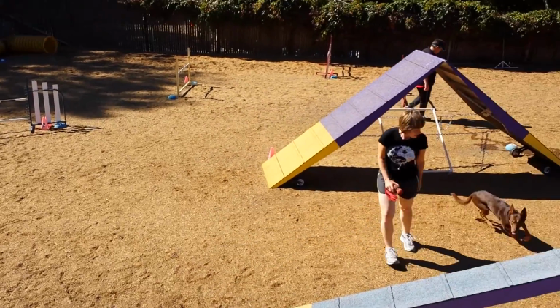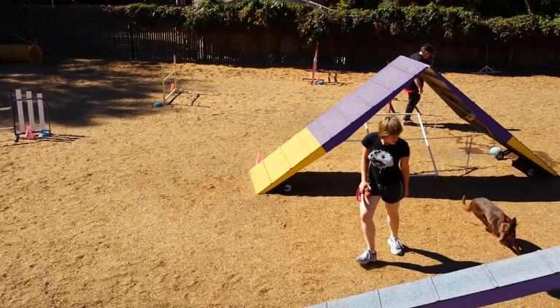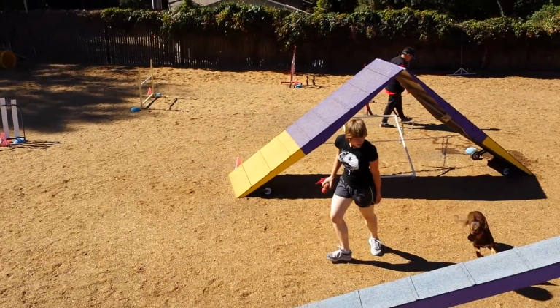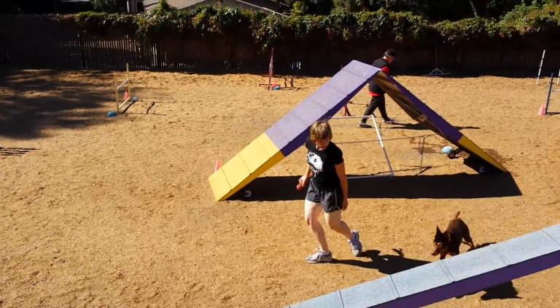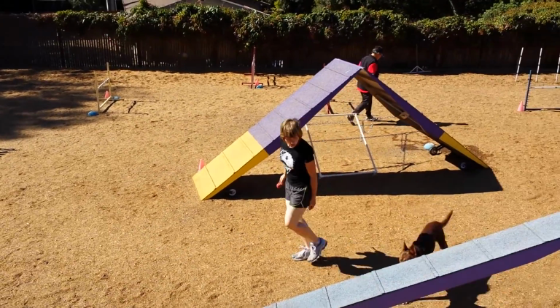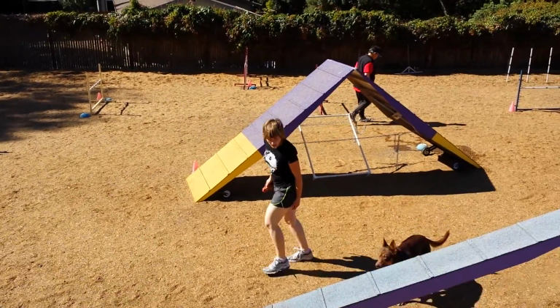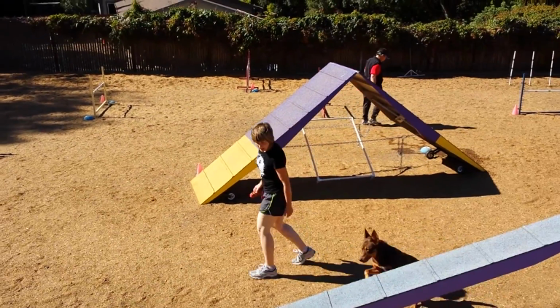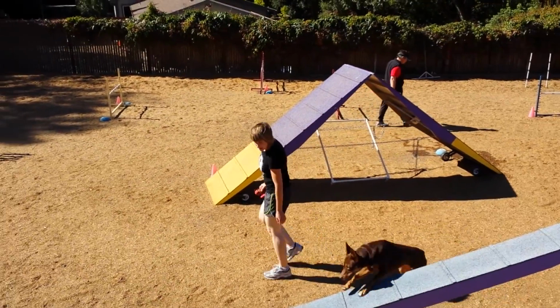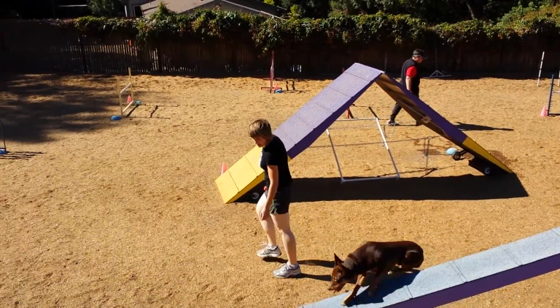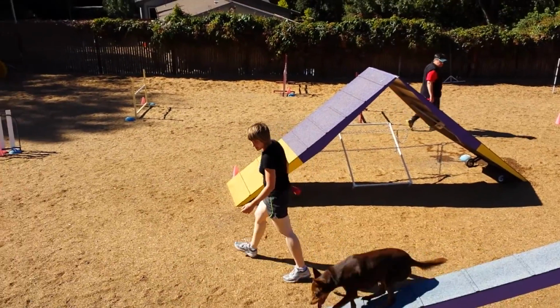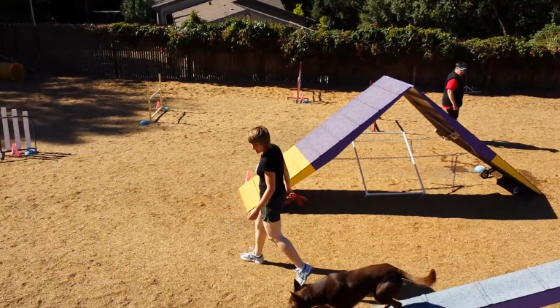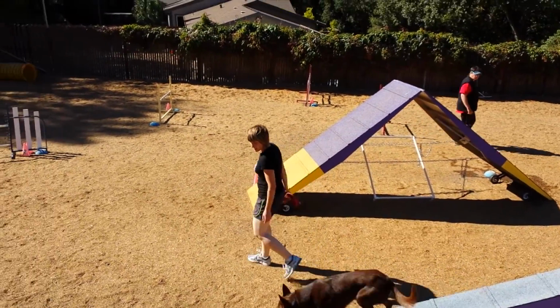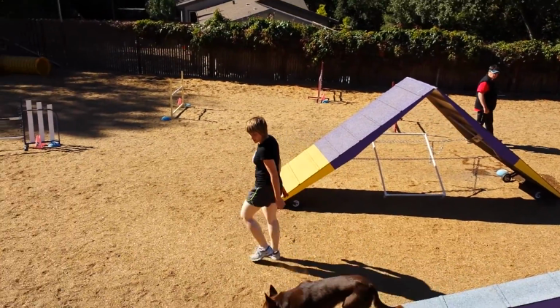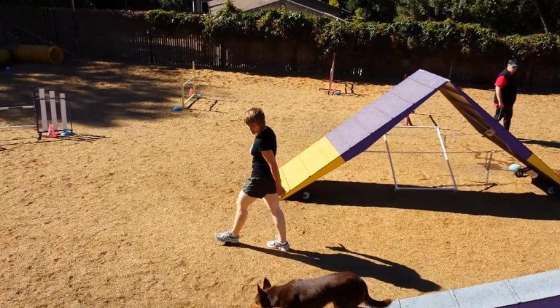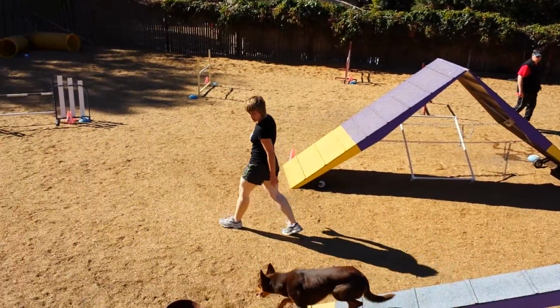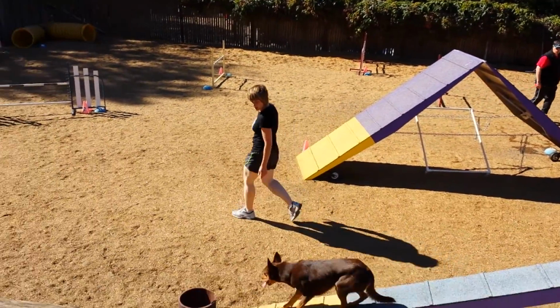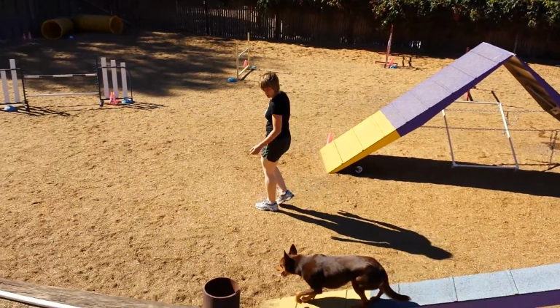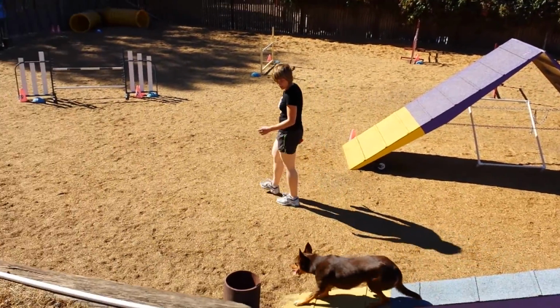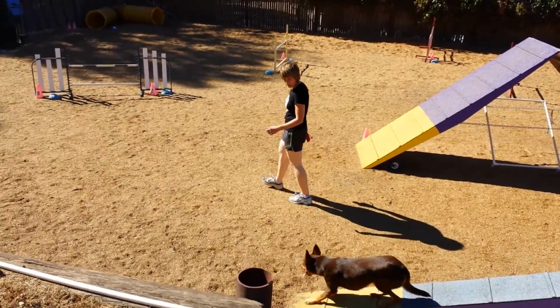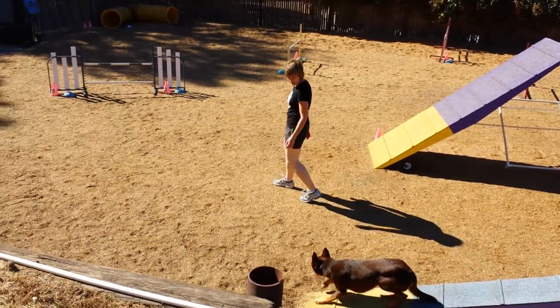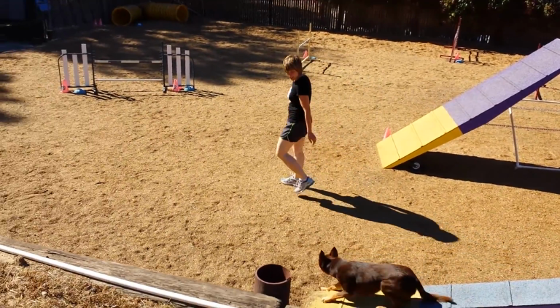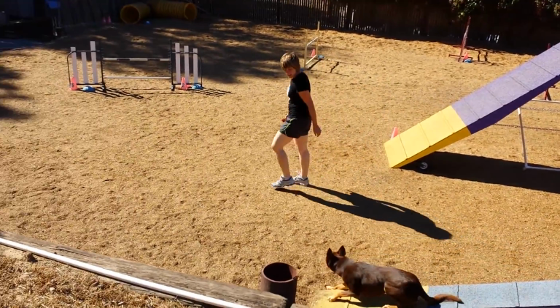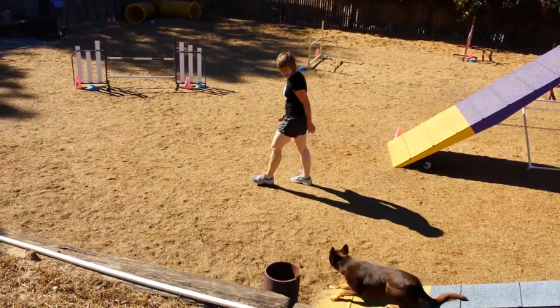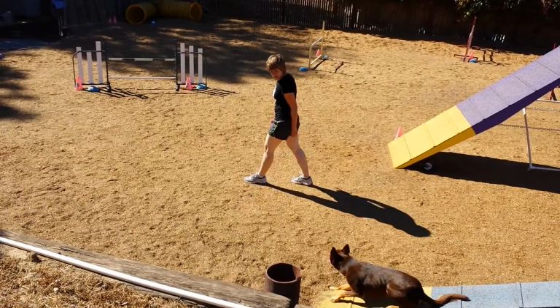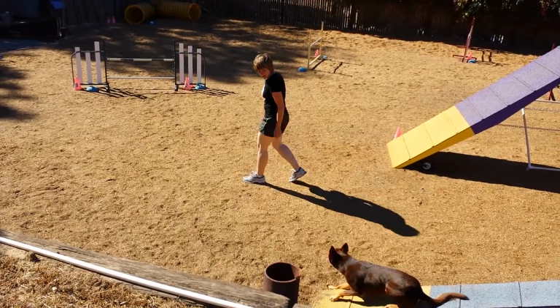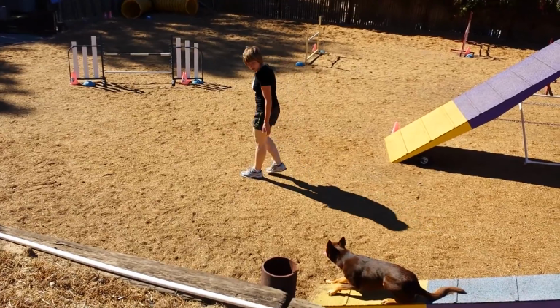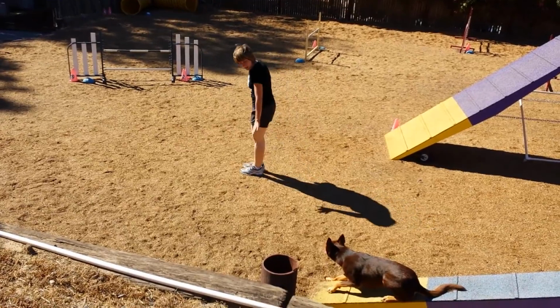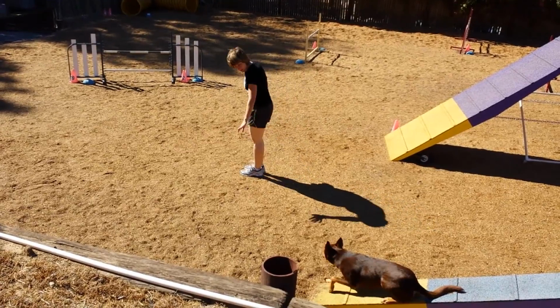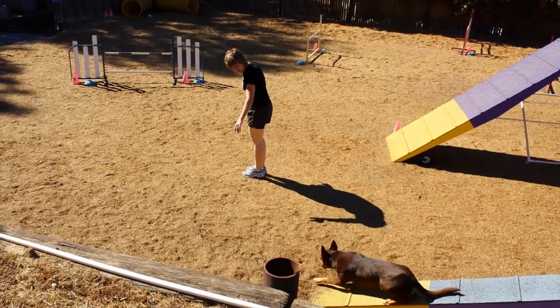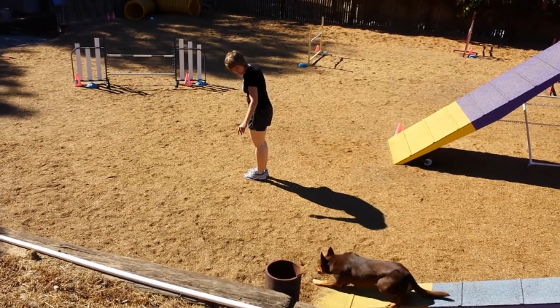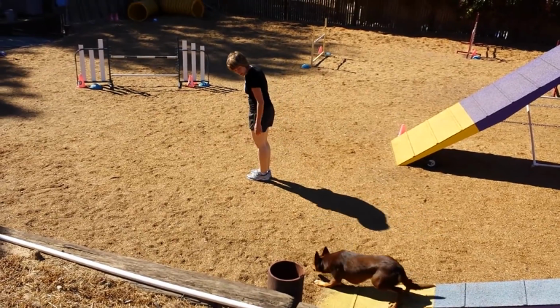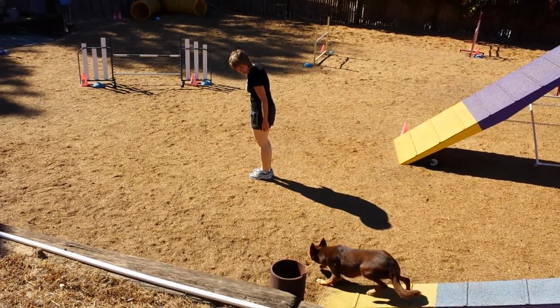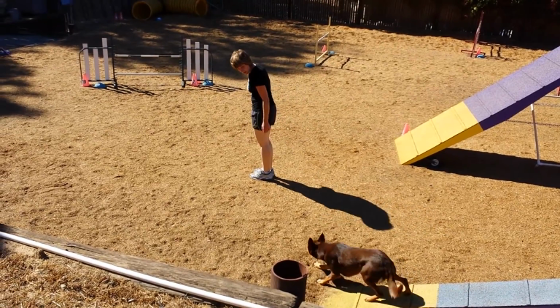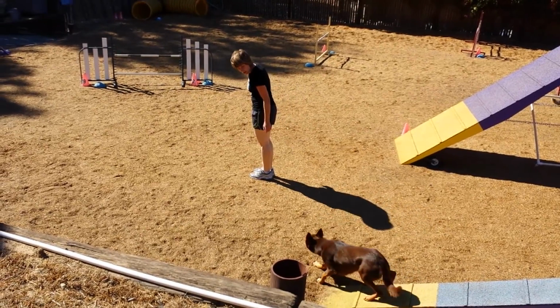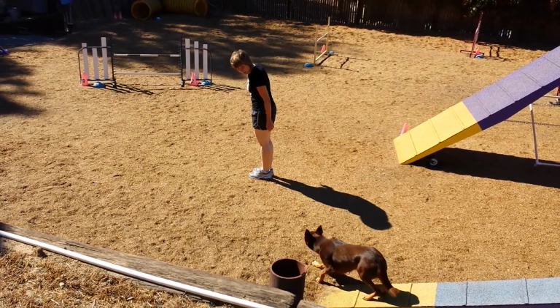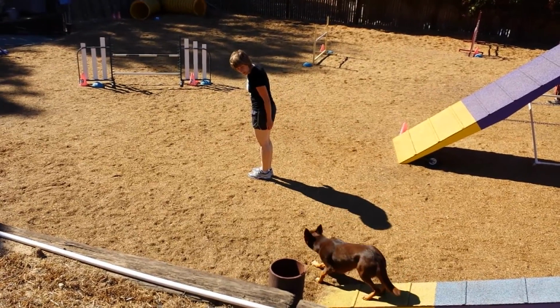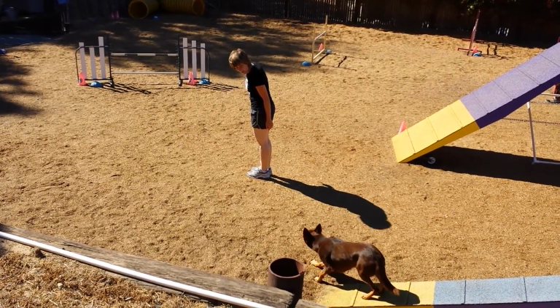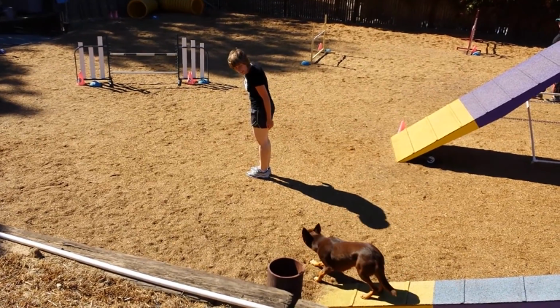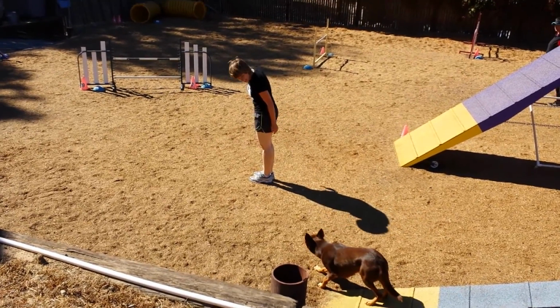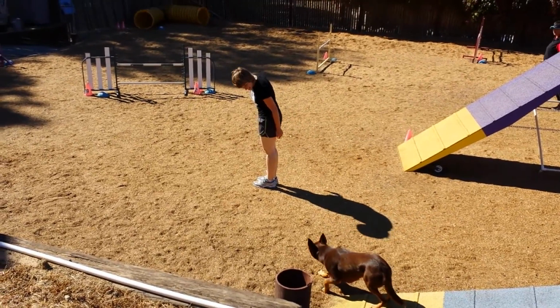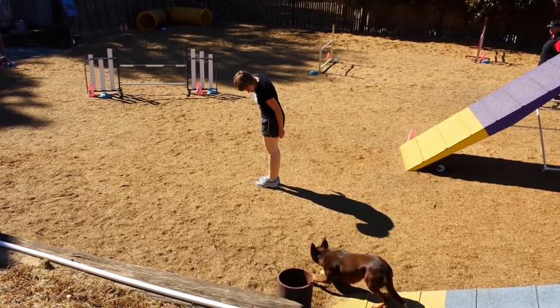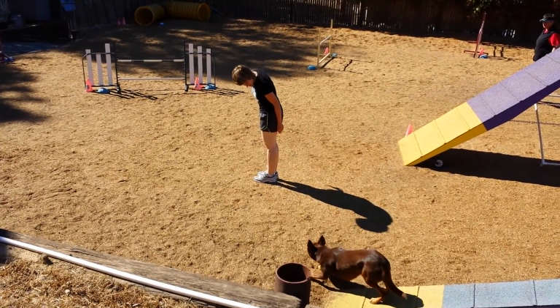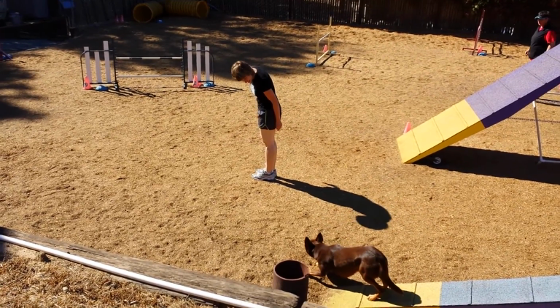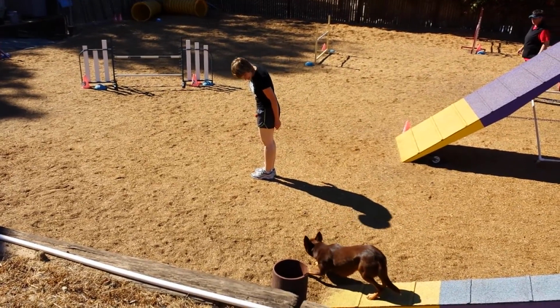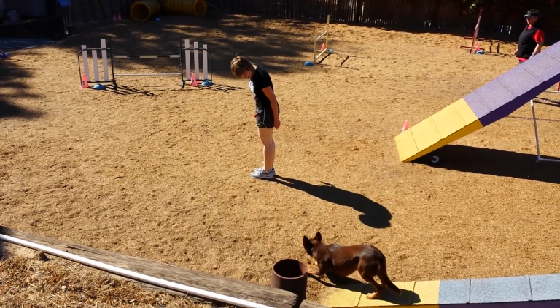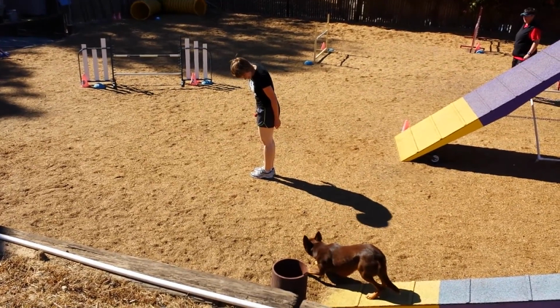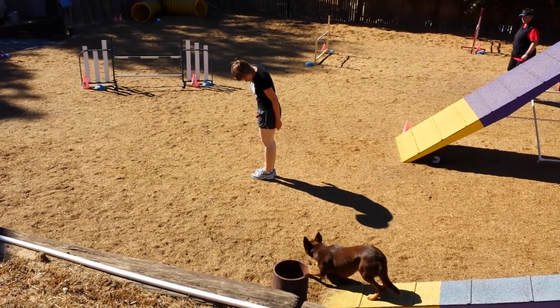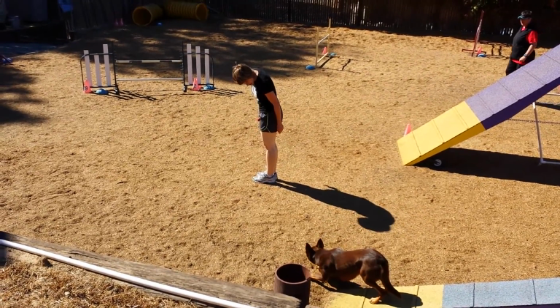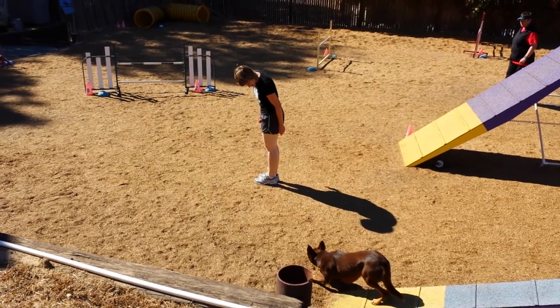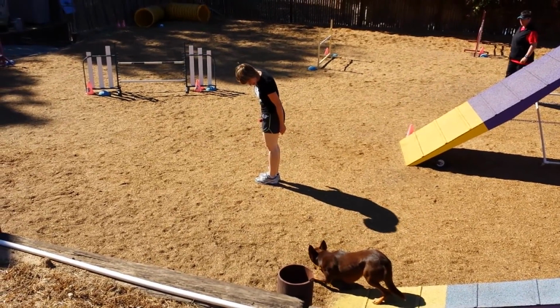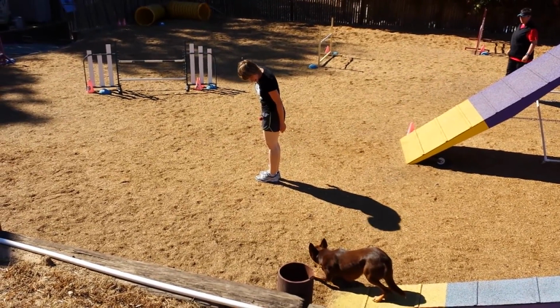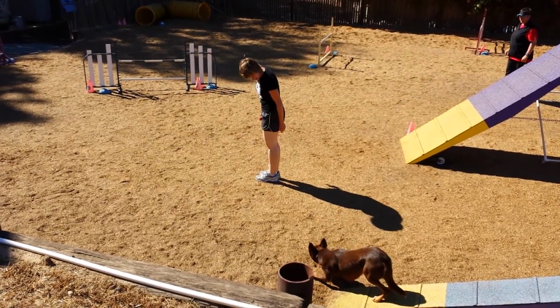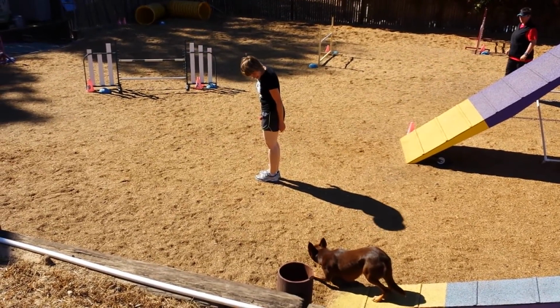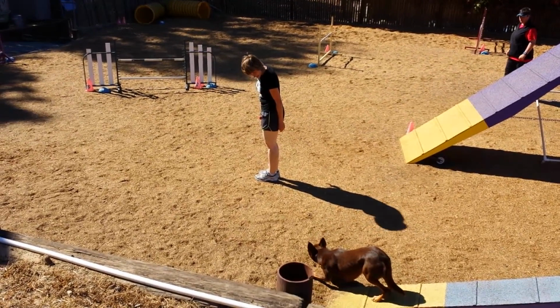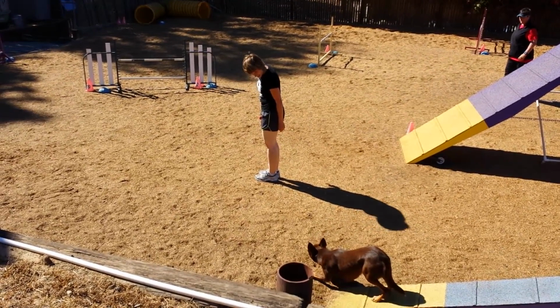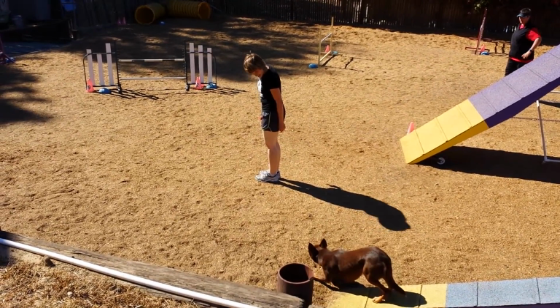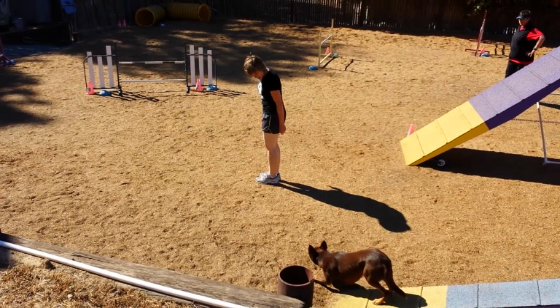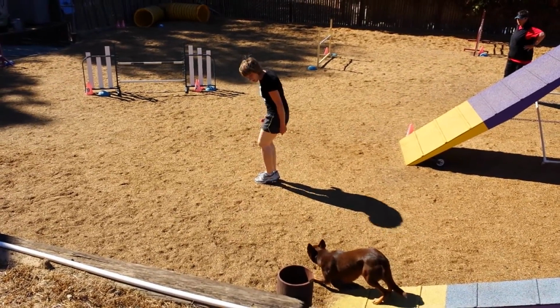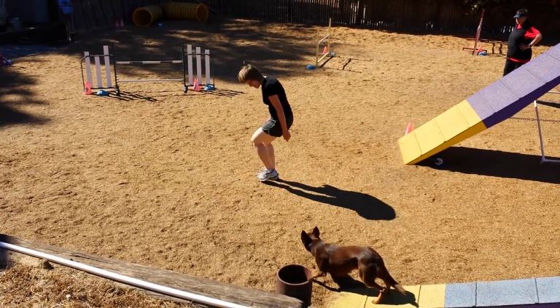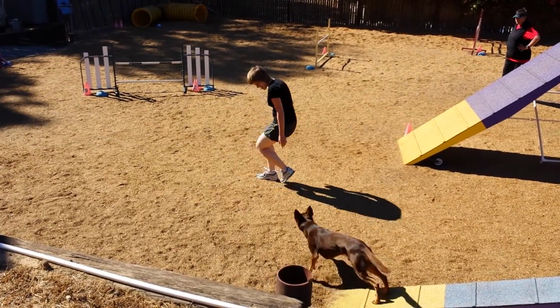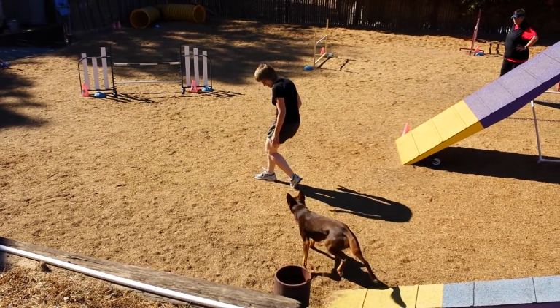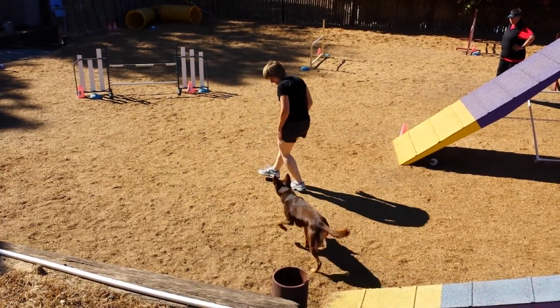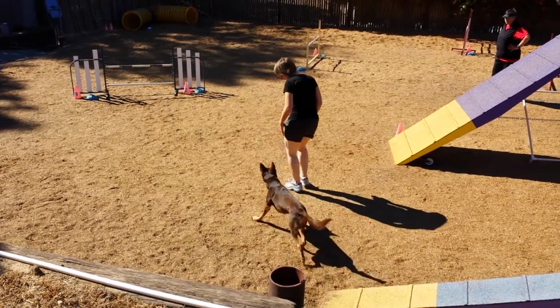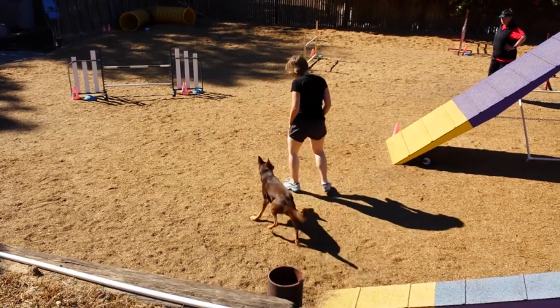Go walk it. Touch. Come on. Good boy. Touch. Touch. Okay. Yeah.